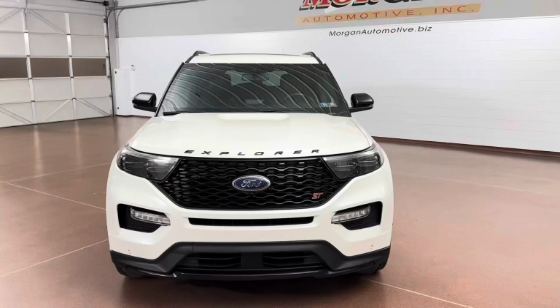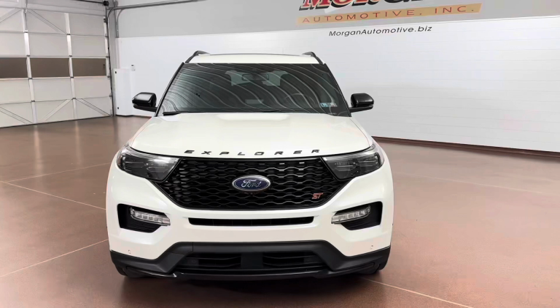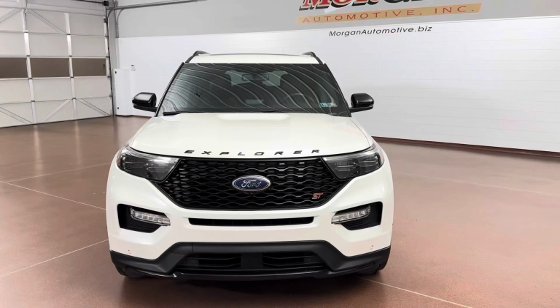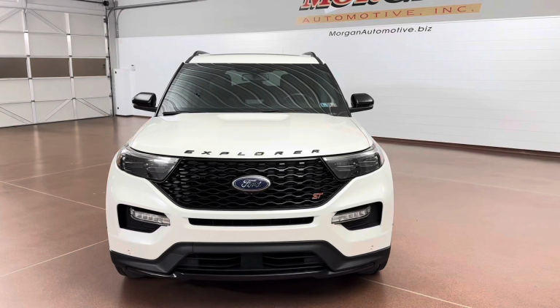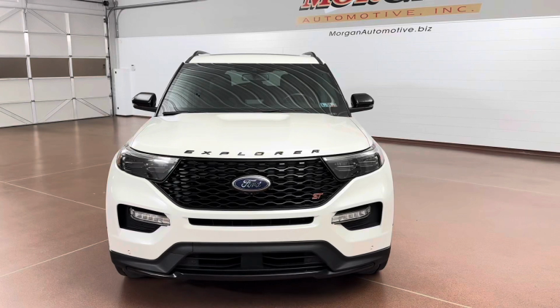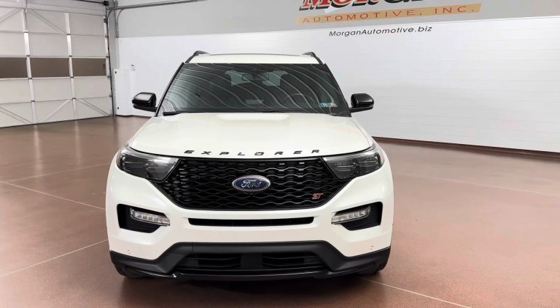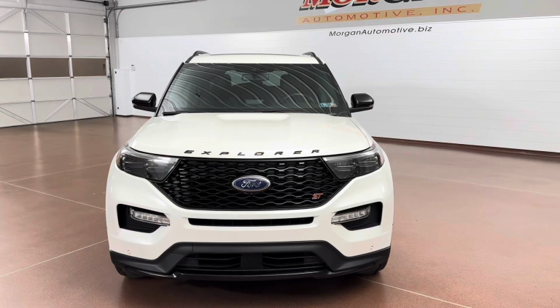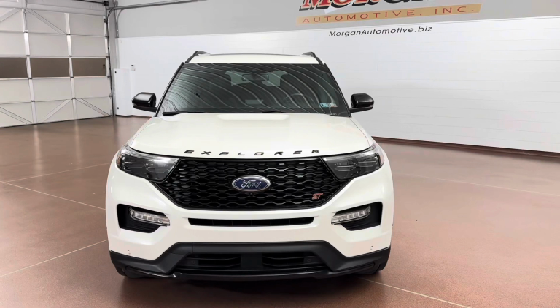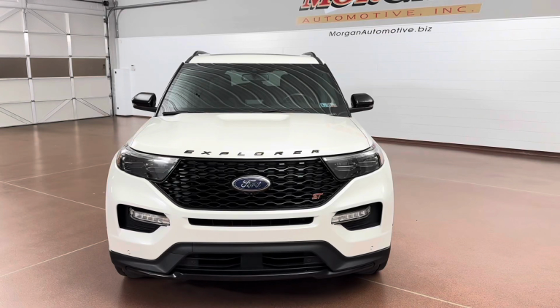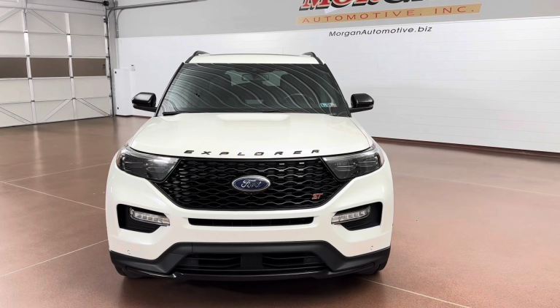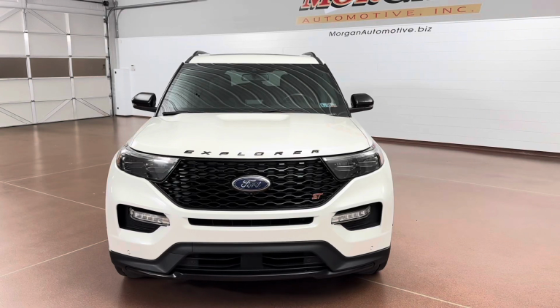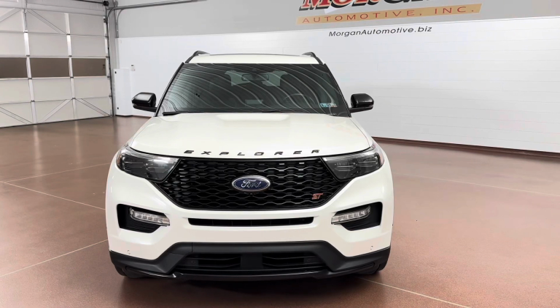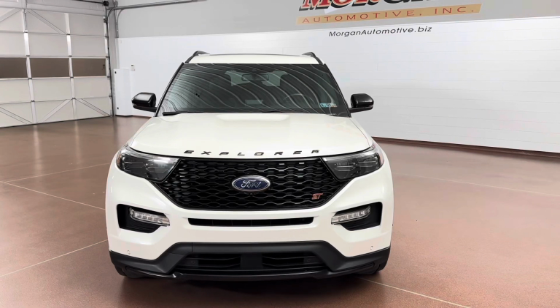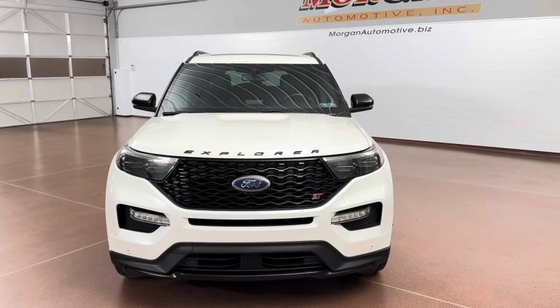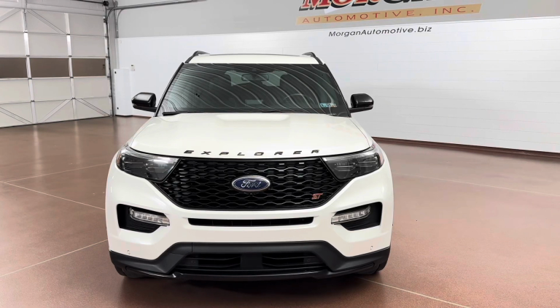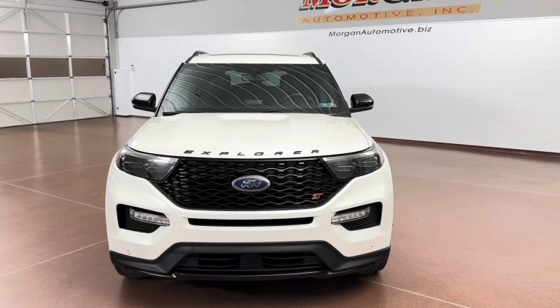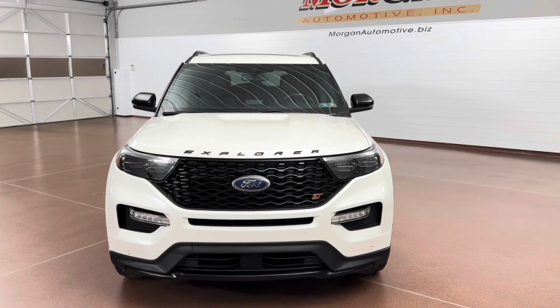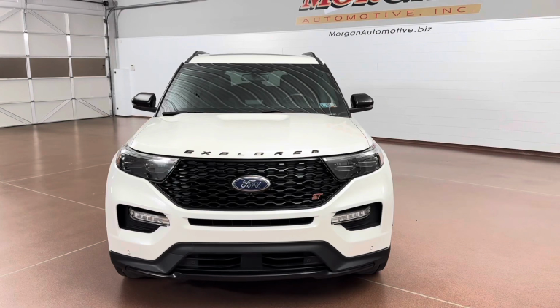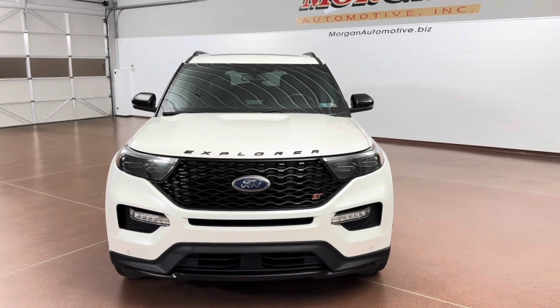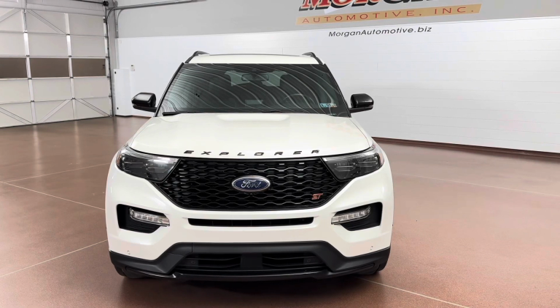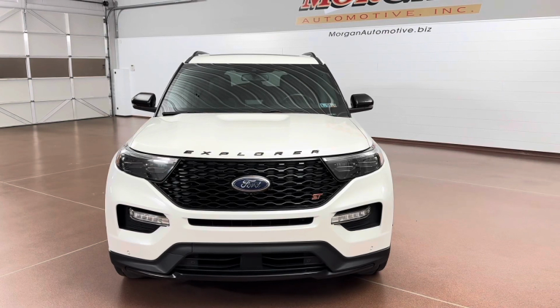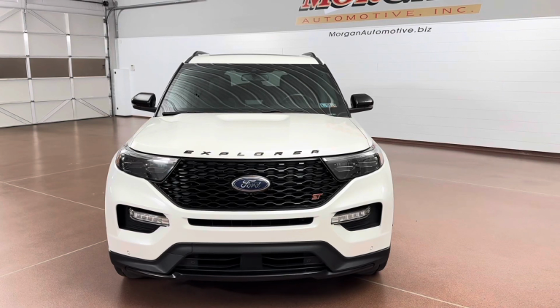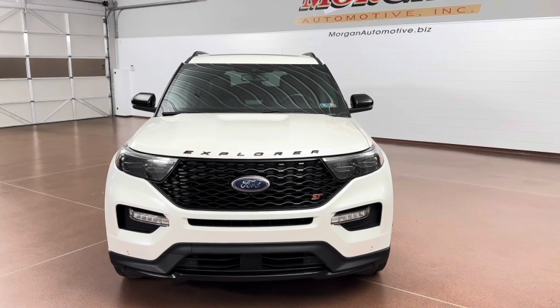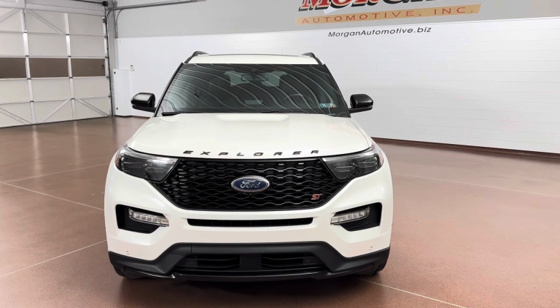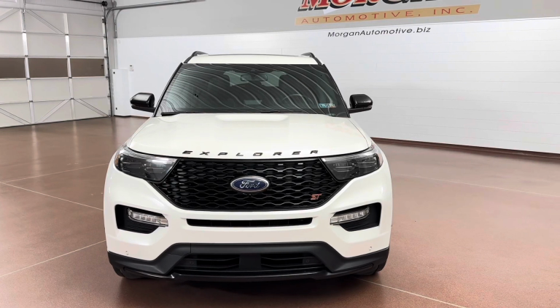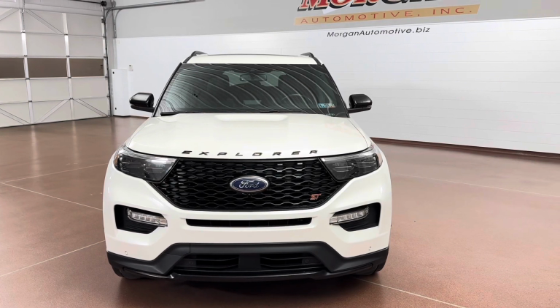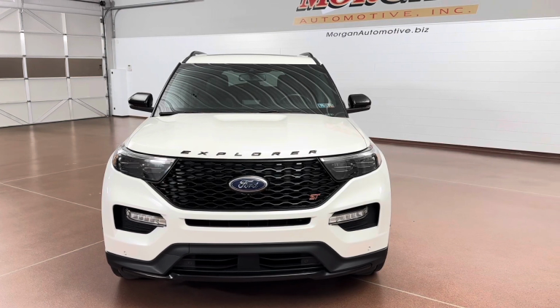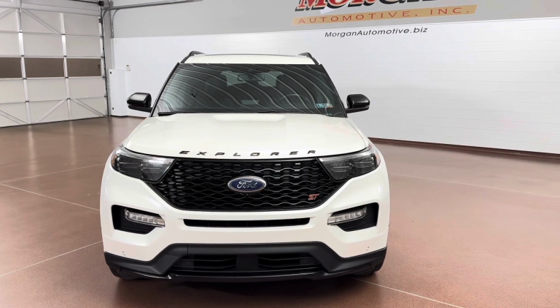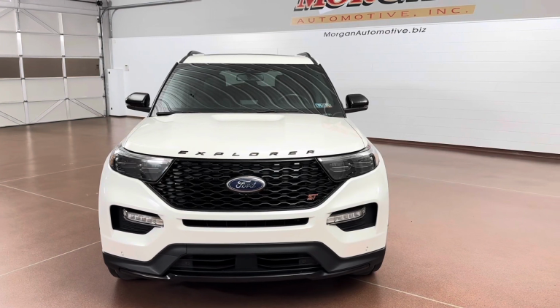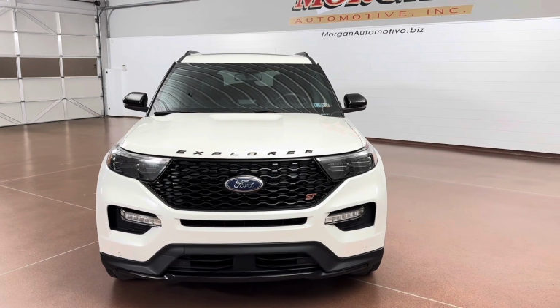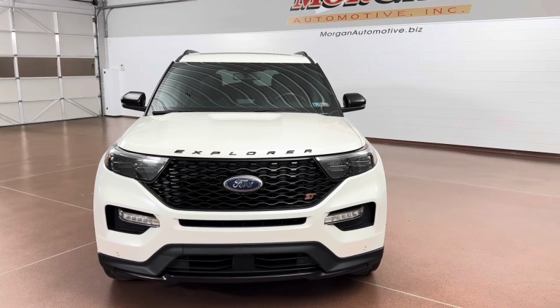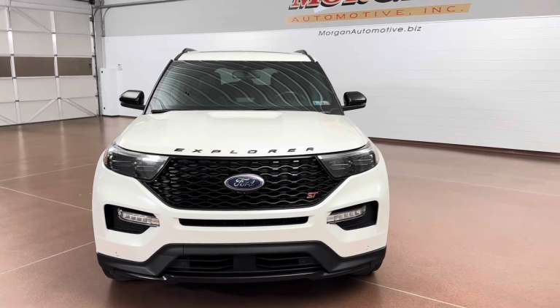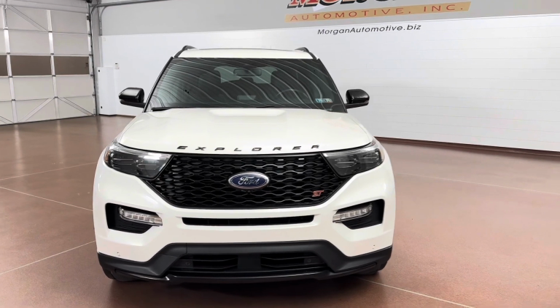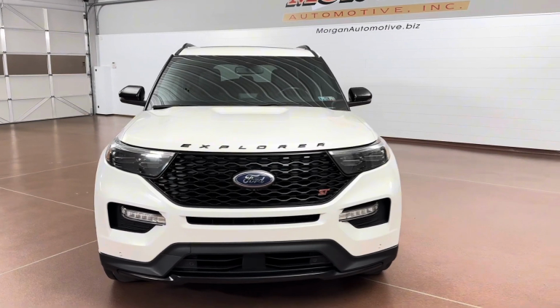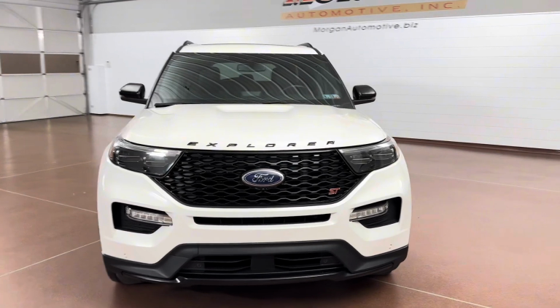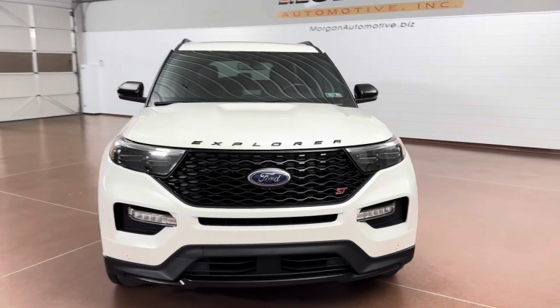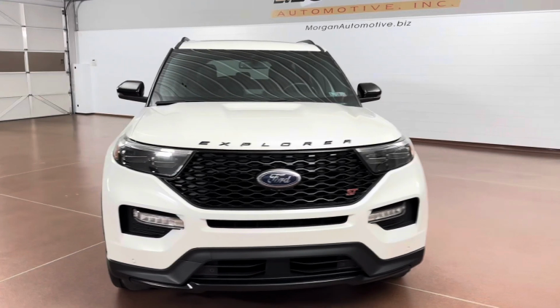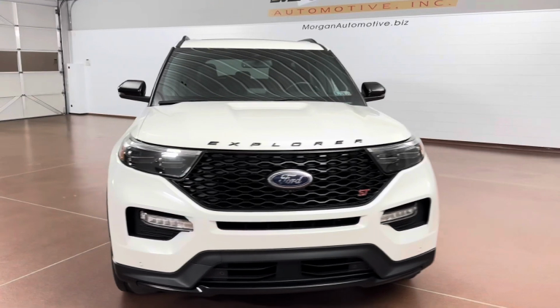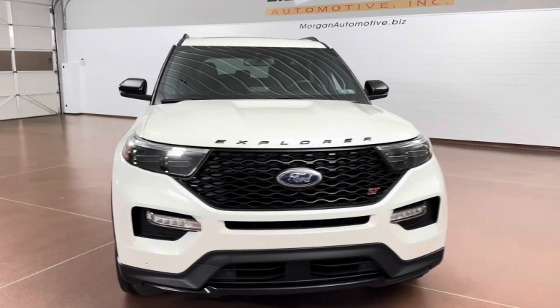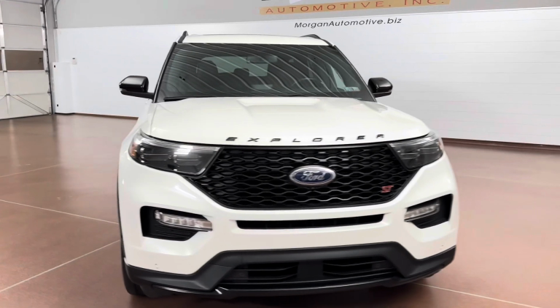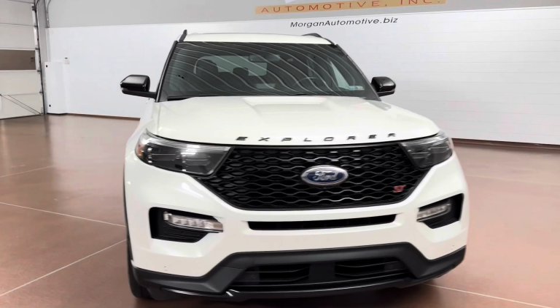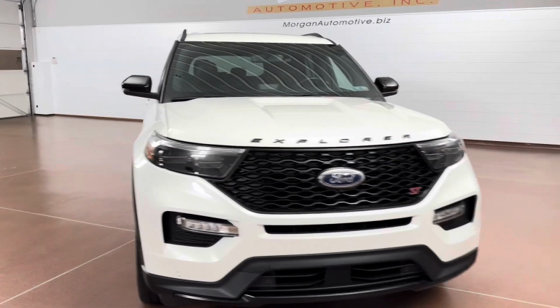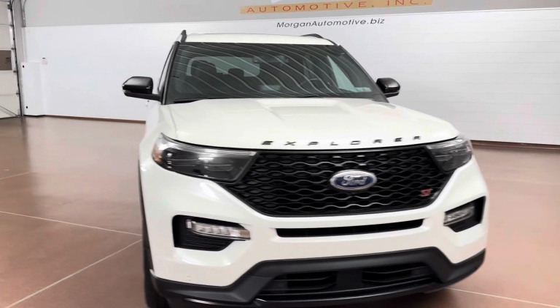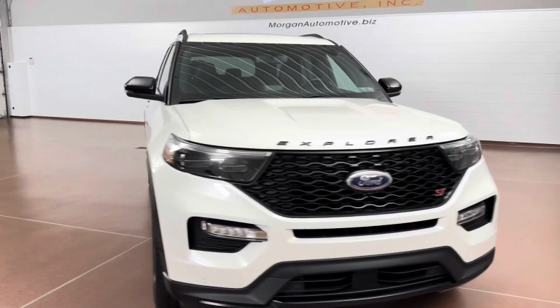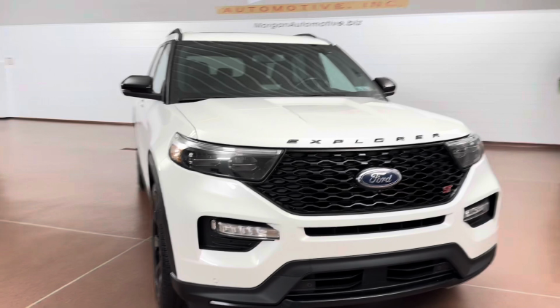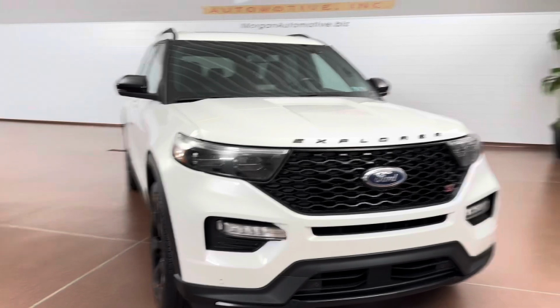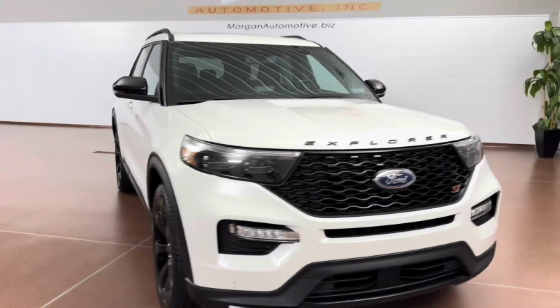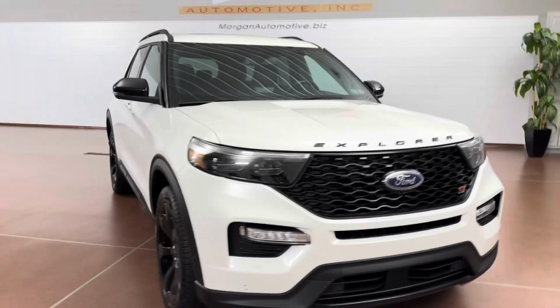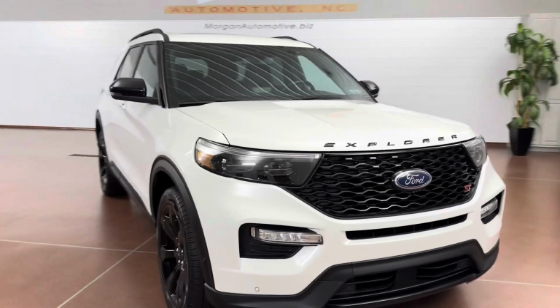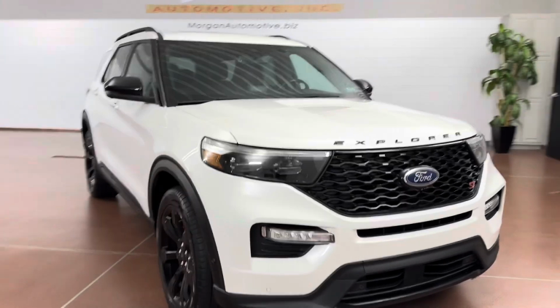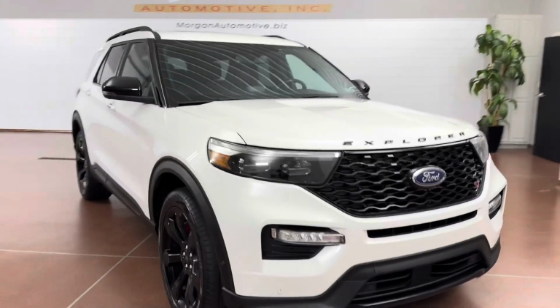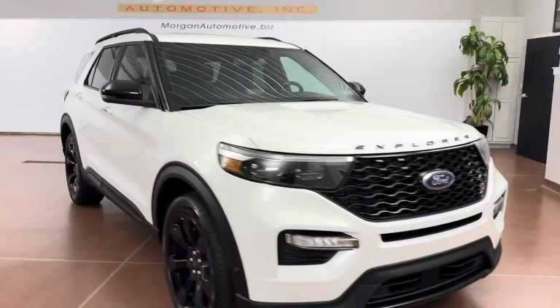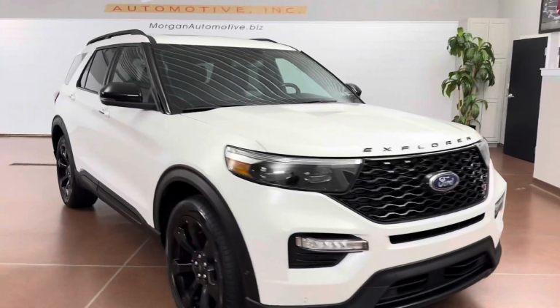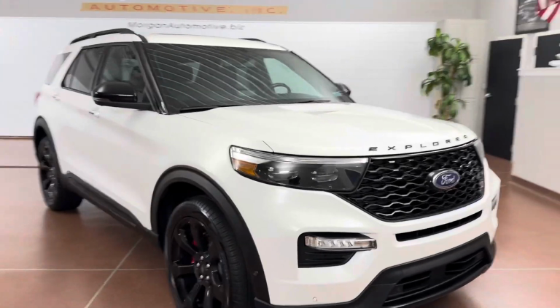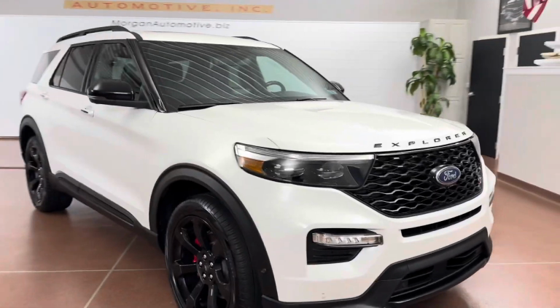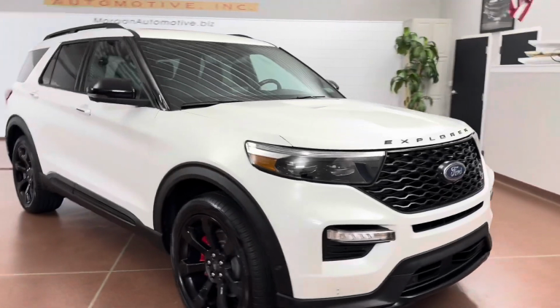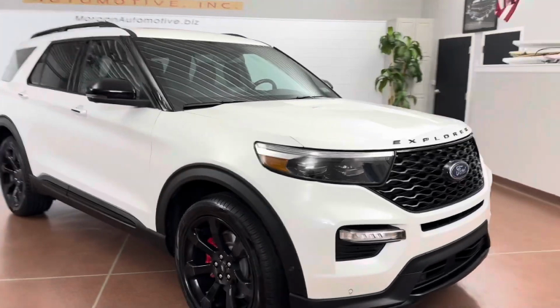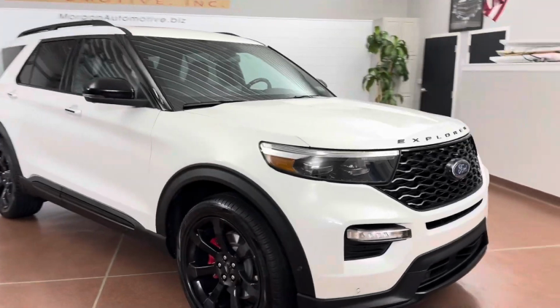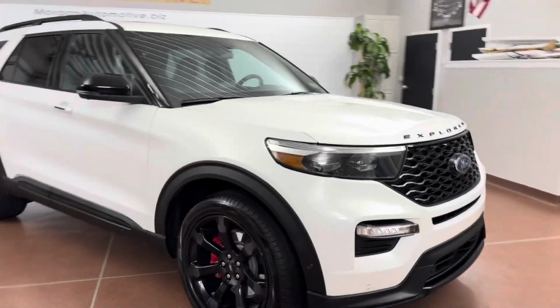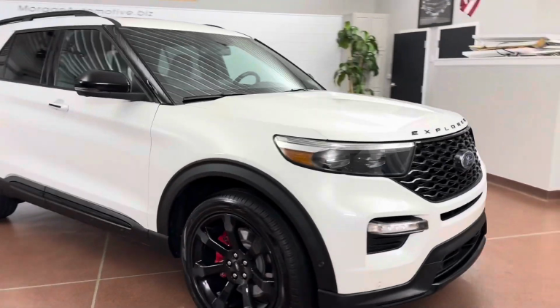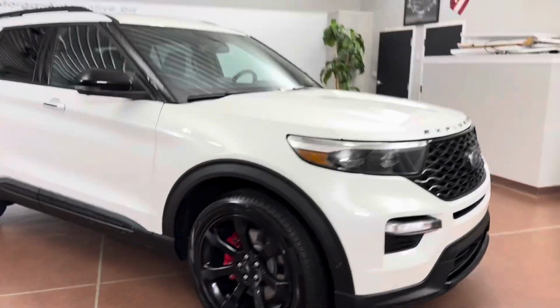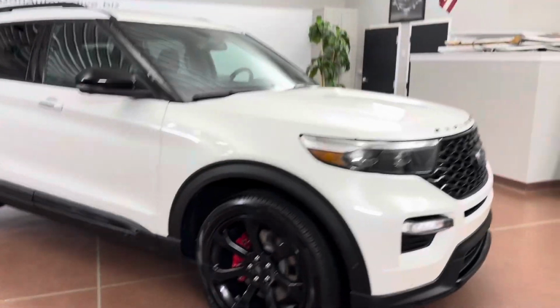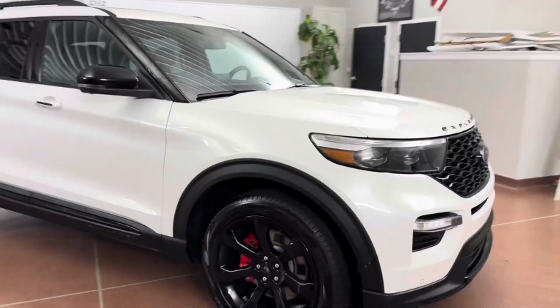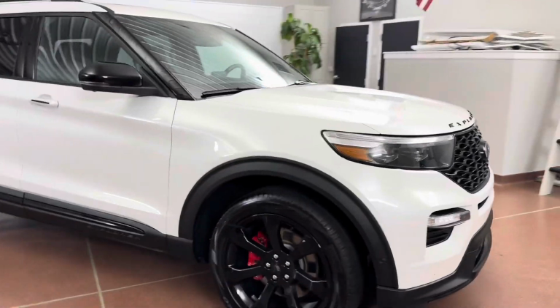How's it going everyone? Dylan here with Morgan Automotive, and today we have this 2021 Ford Explorer ST all-wheel drive. This is a one-owner vehicle. The vehicle was just fully serviced here at the dealership.